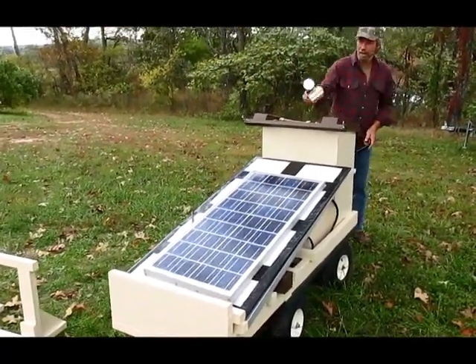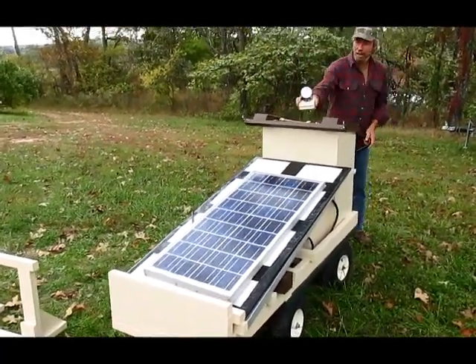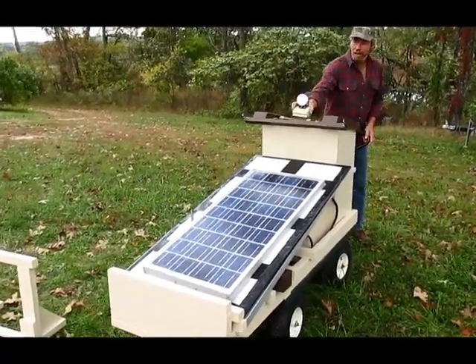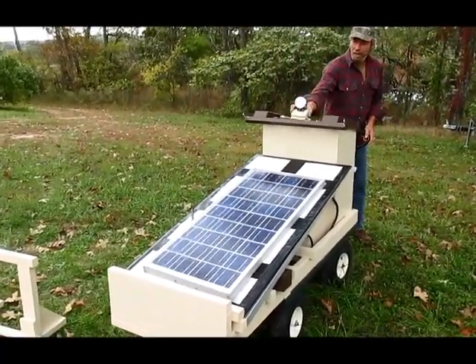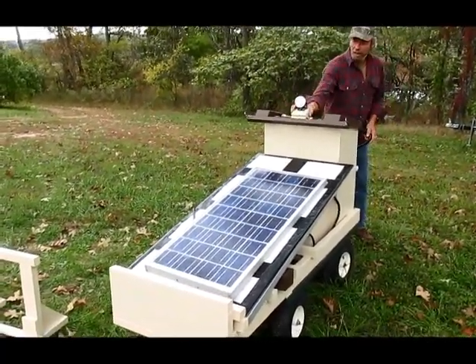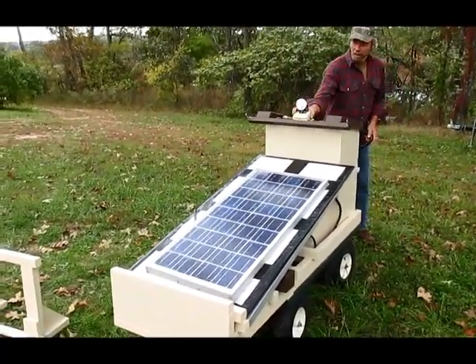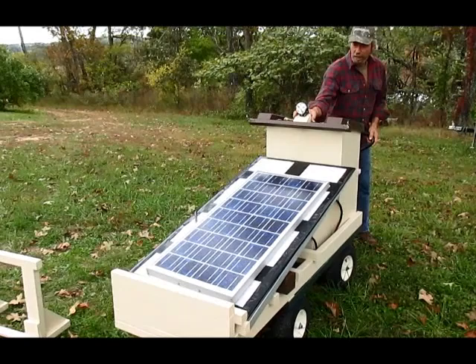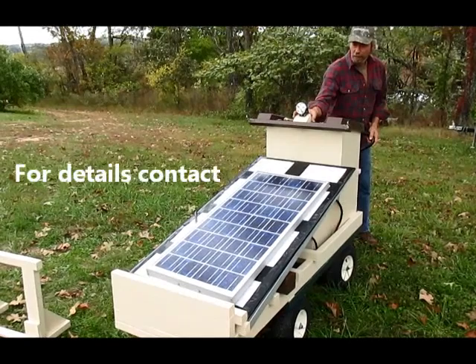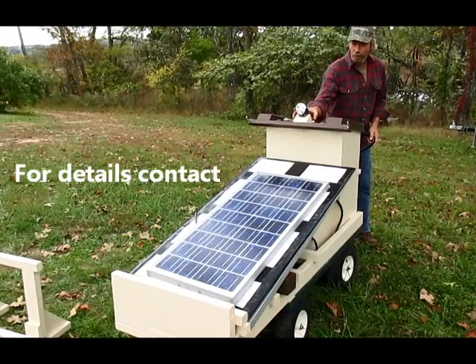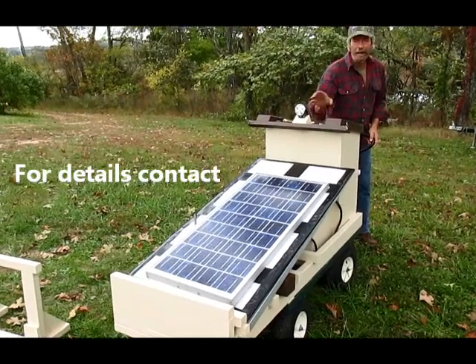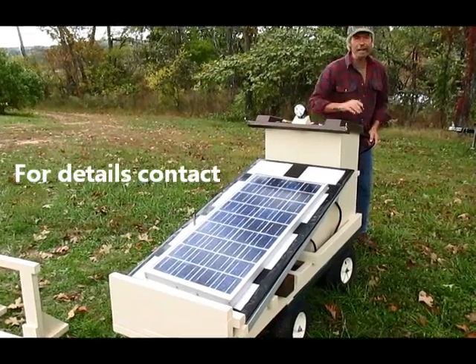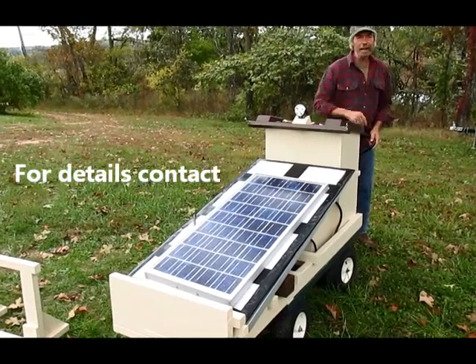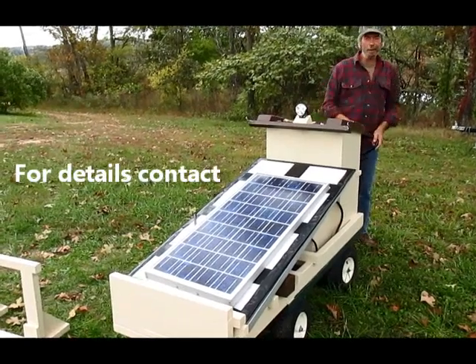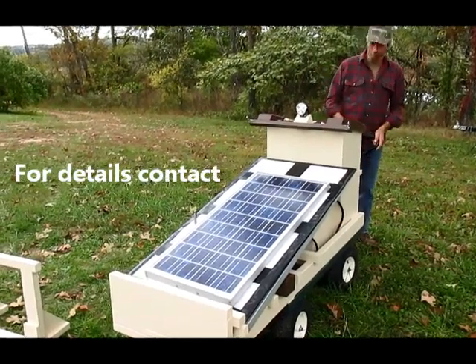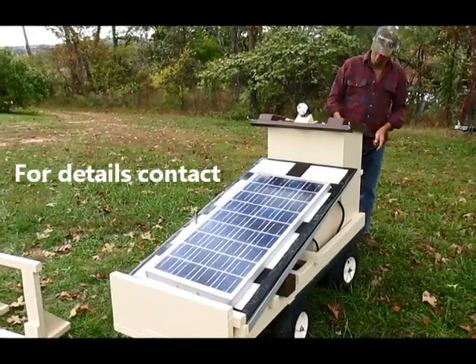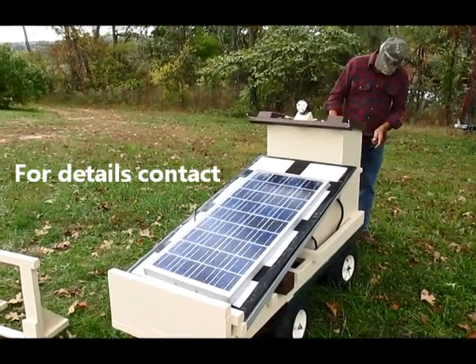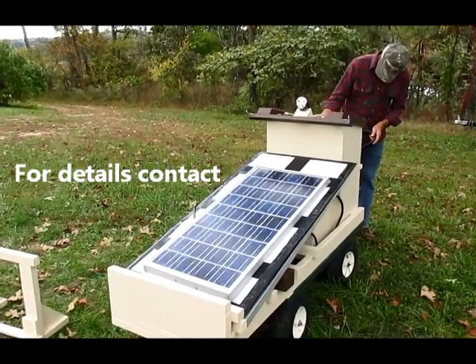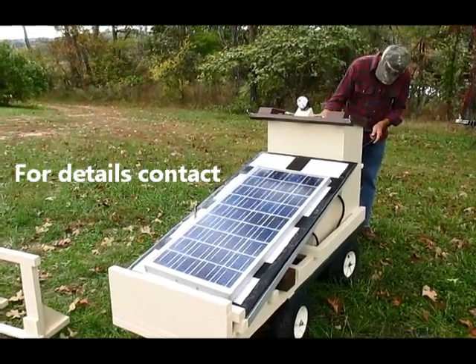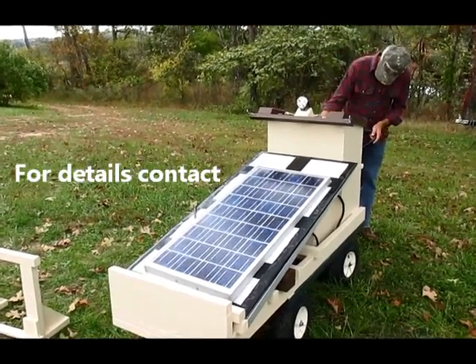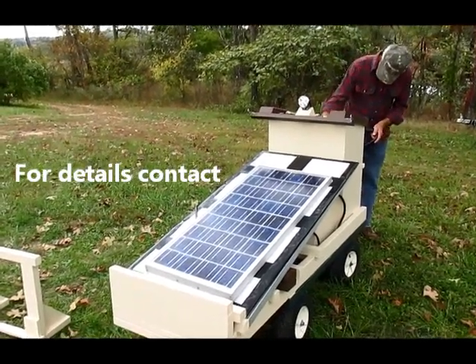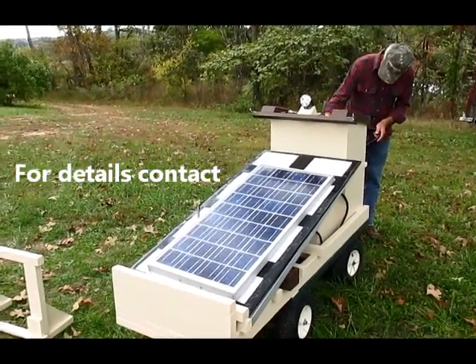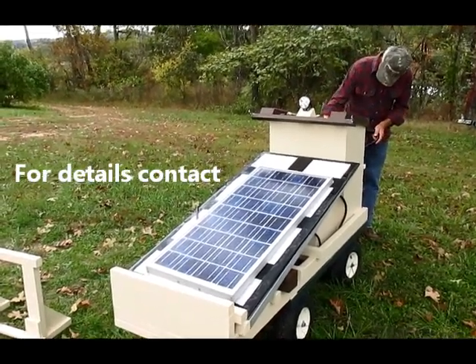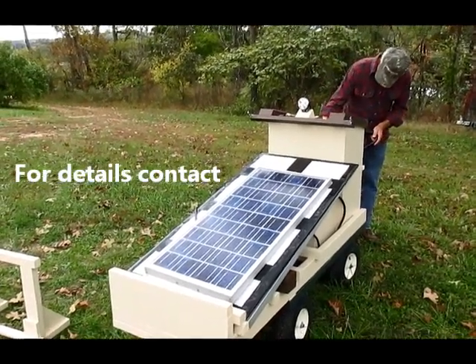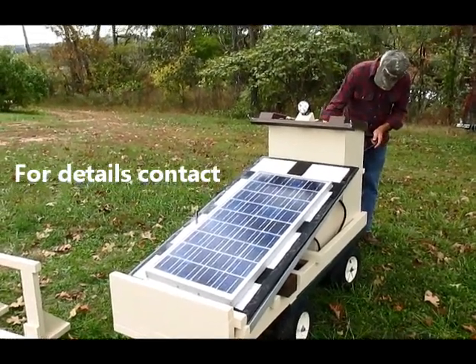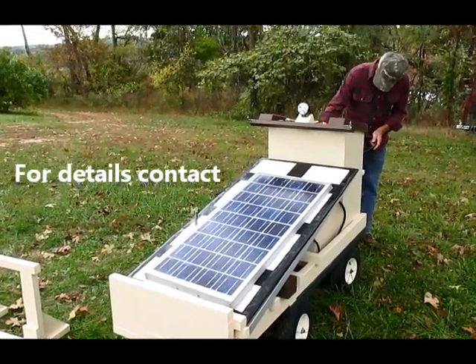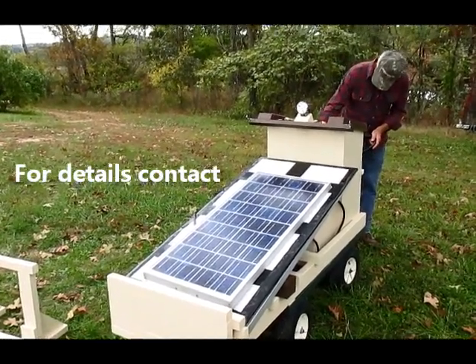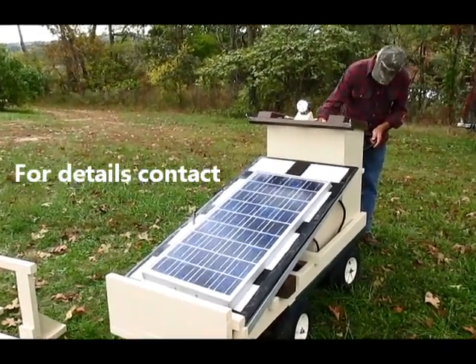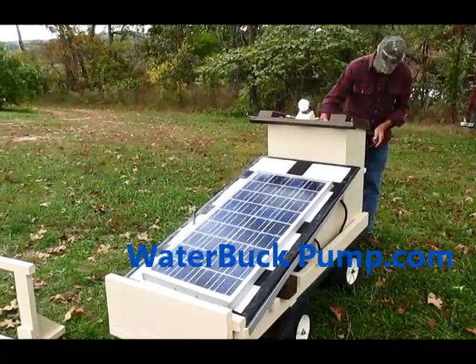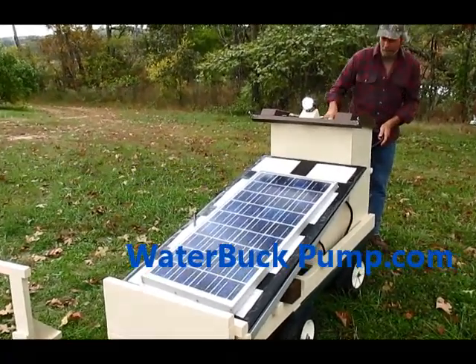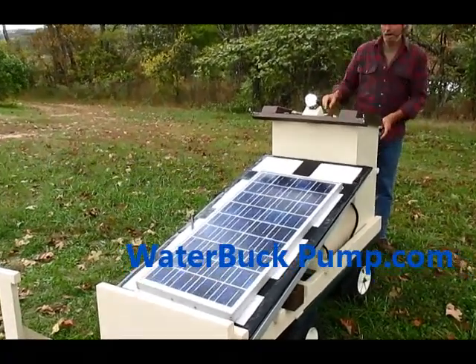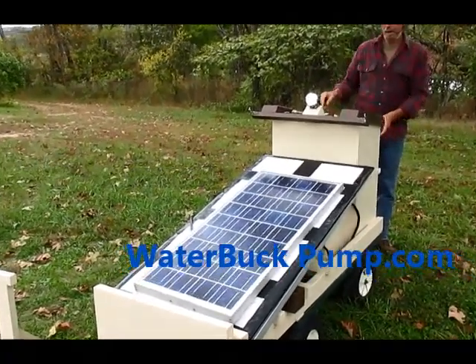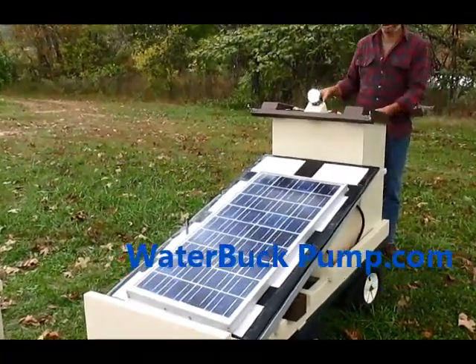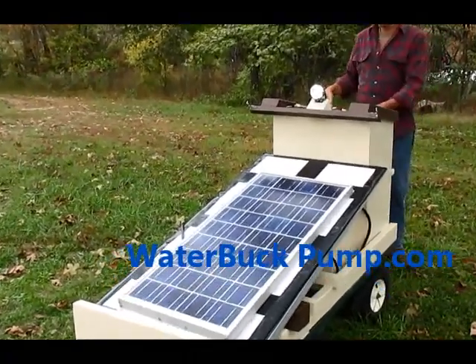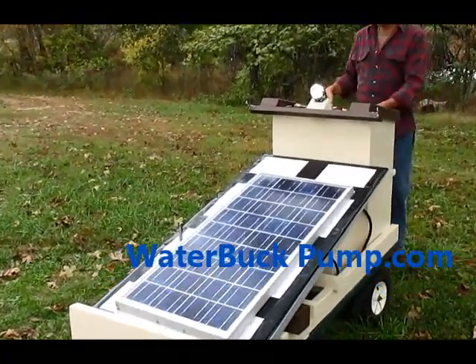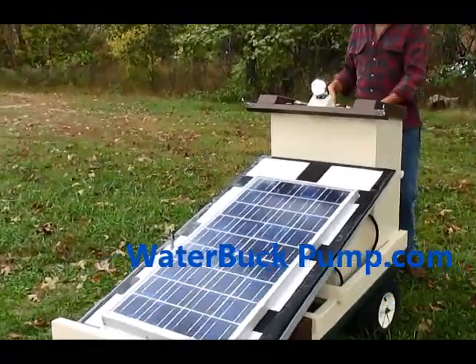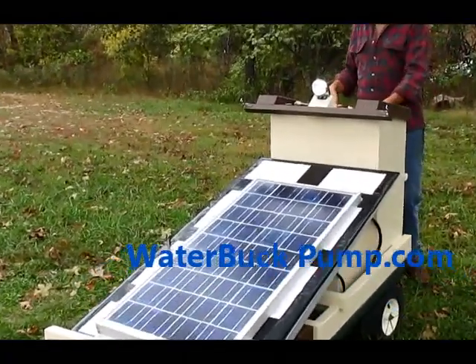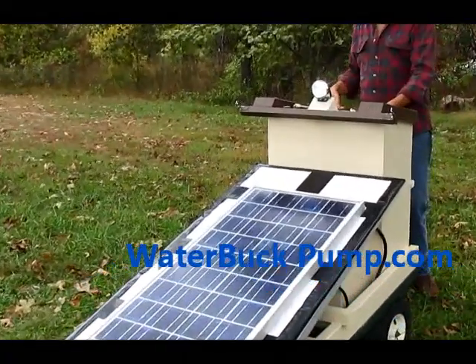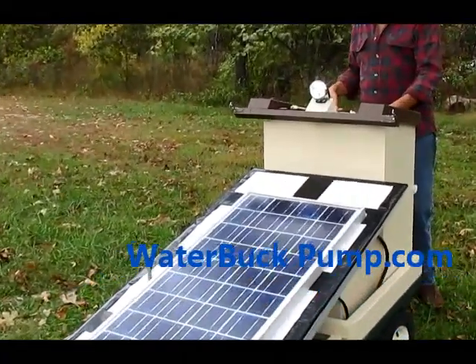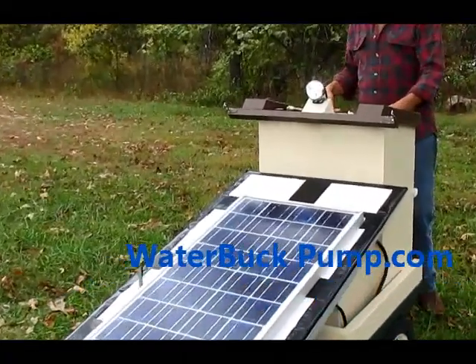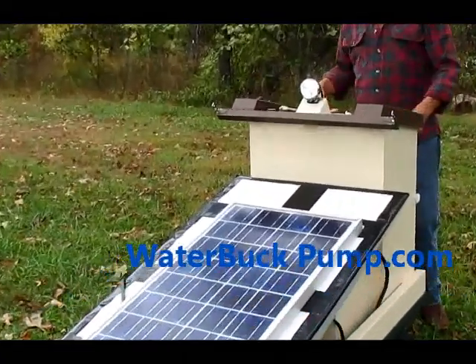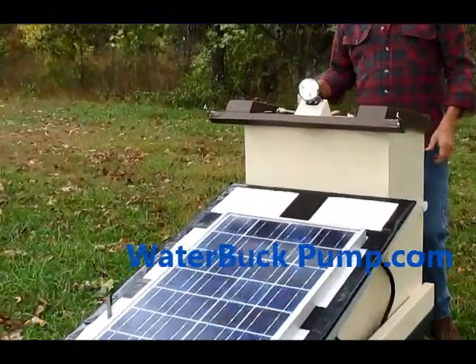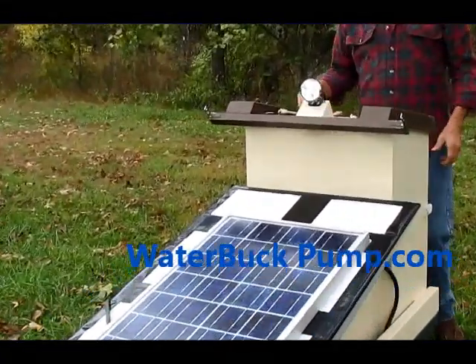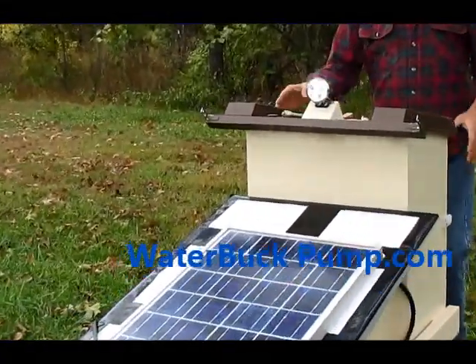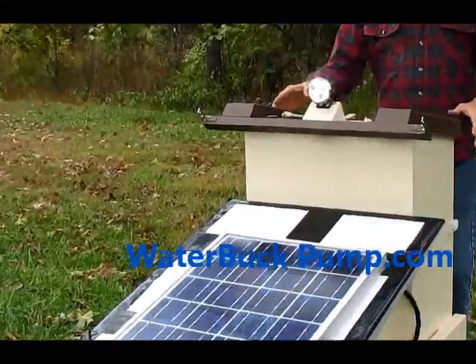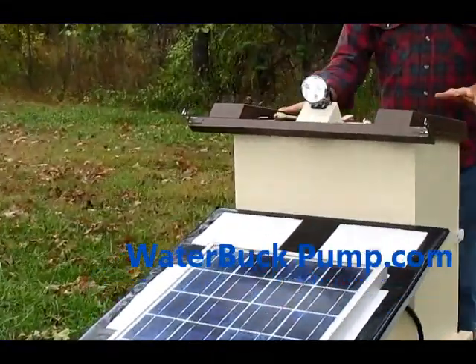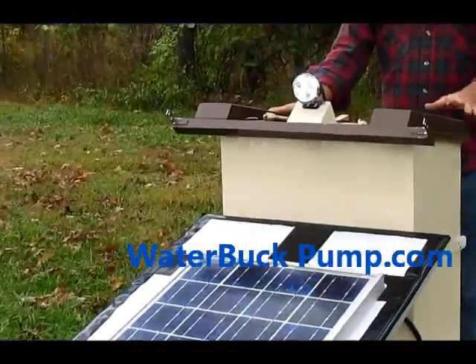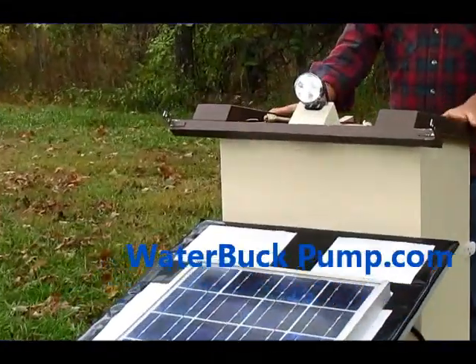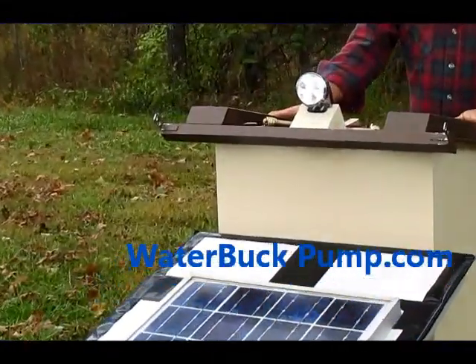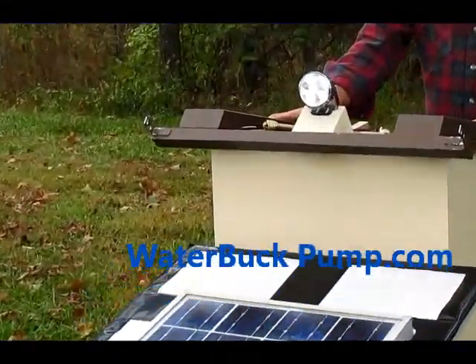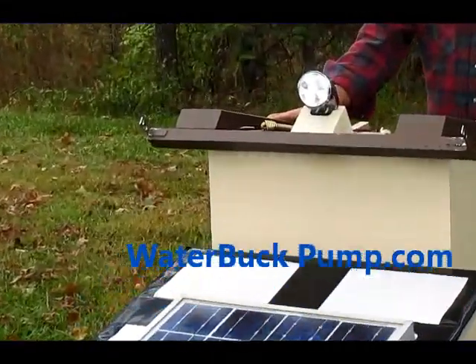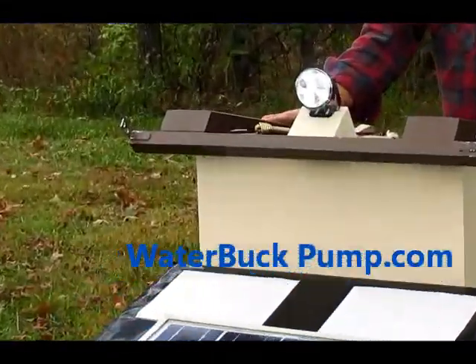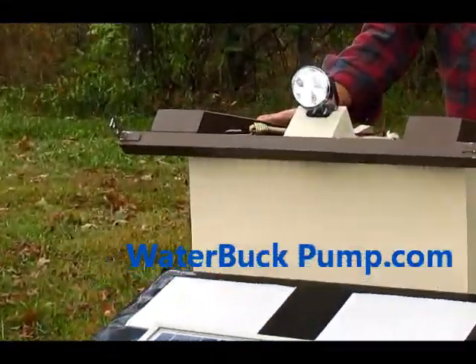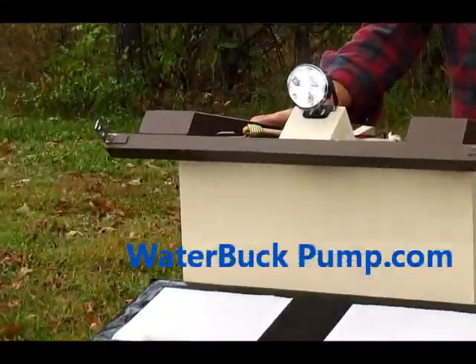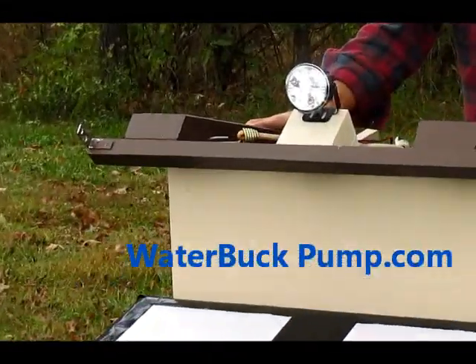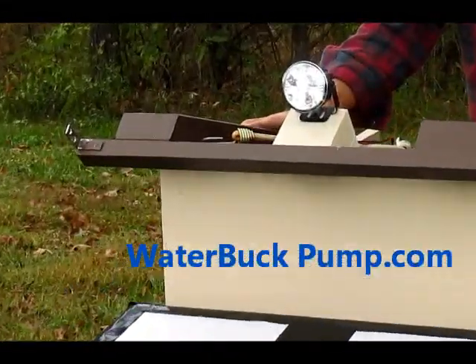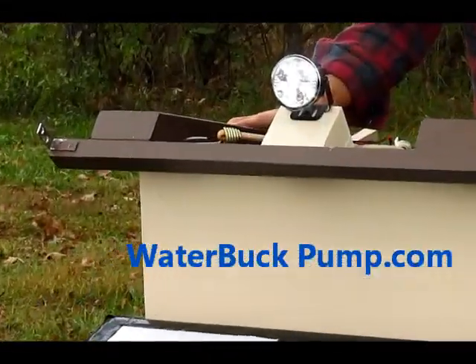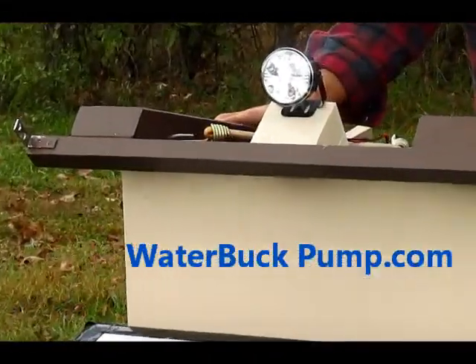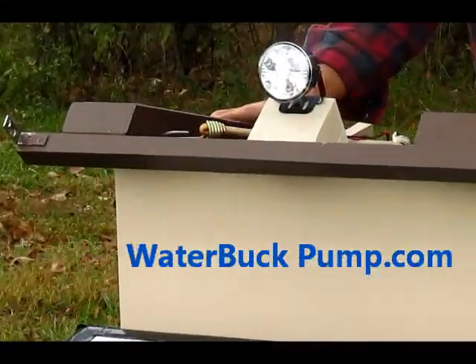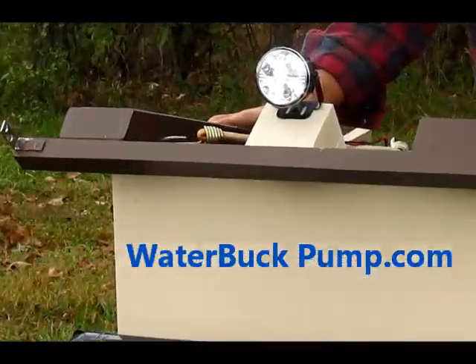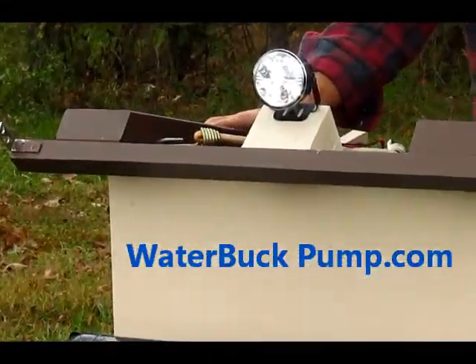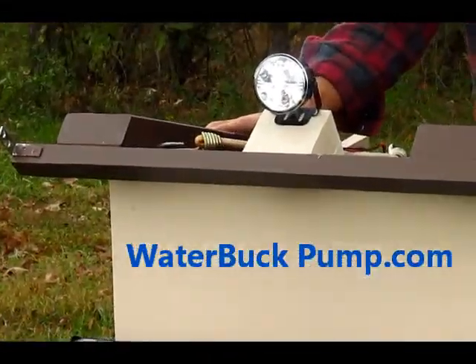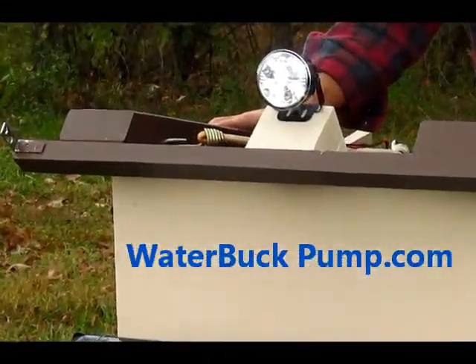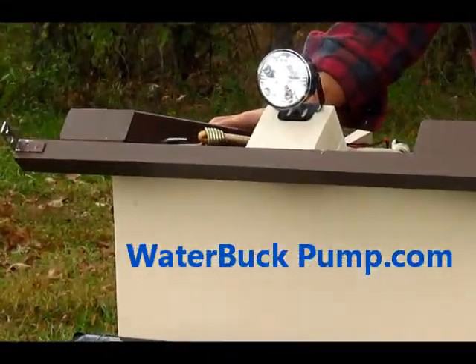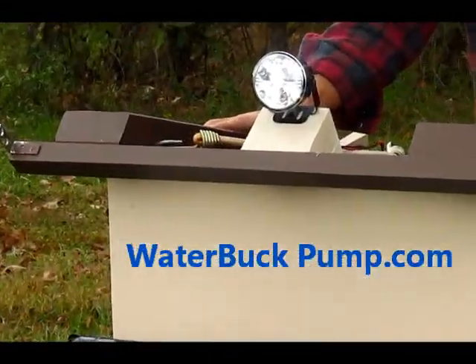And it's got a little headlamp that I use for the evenings. Thank you.